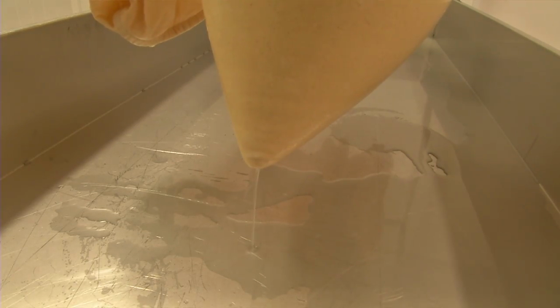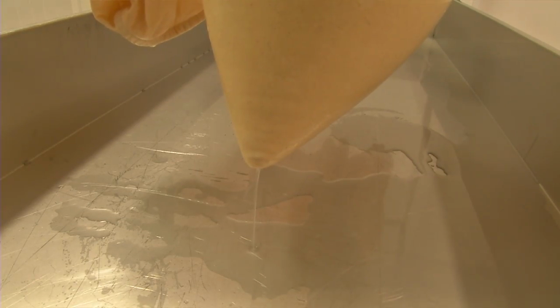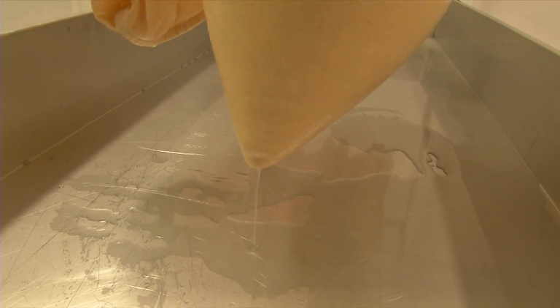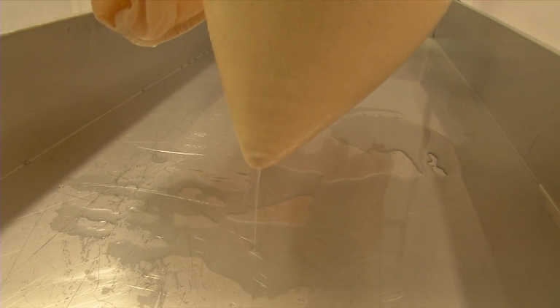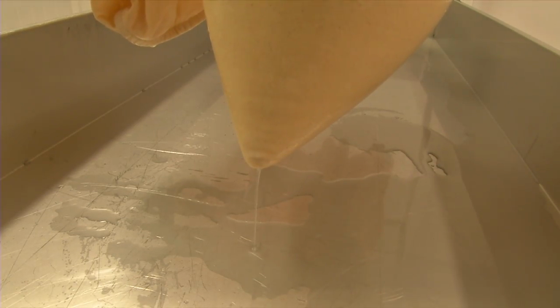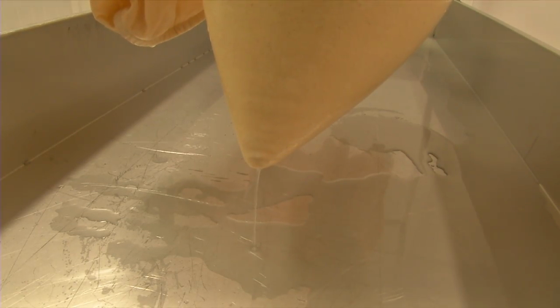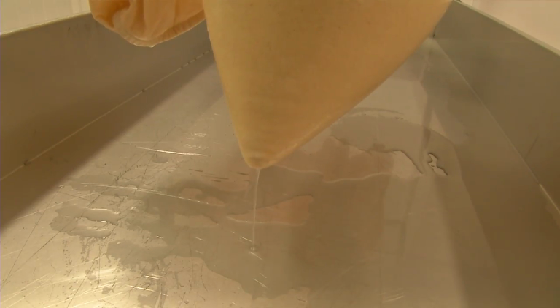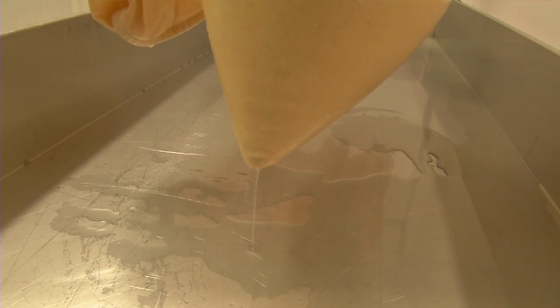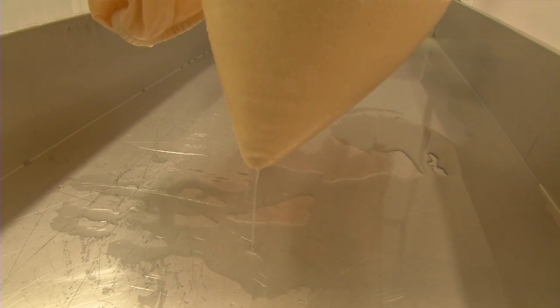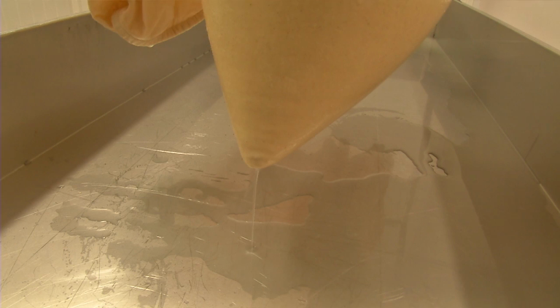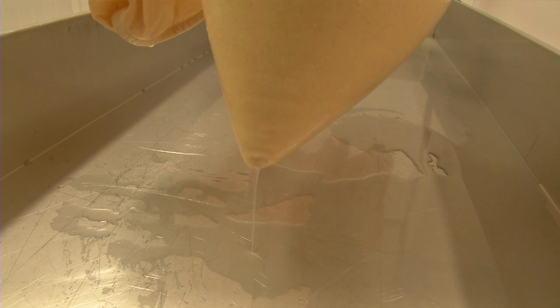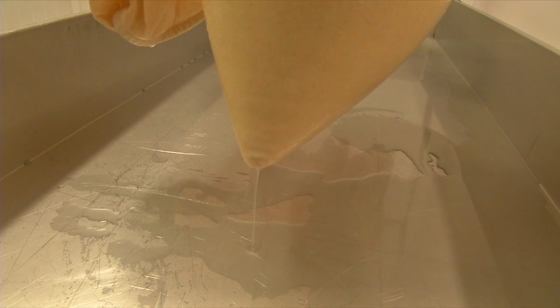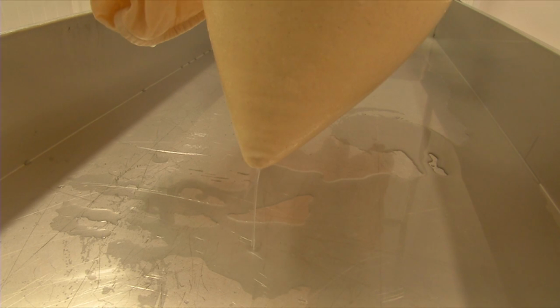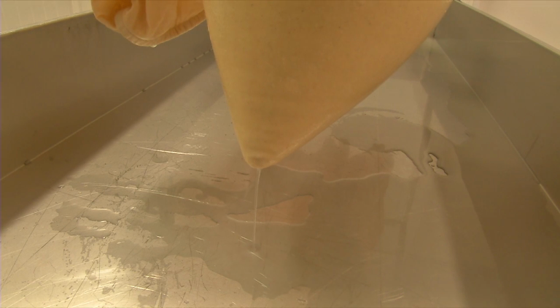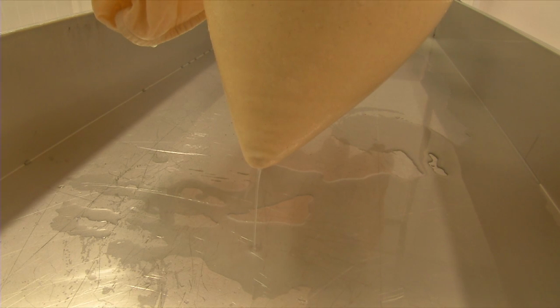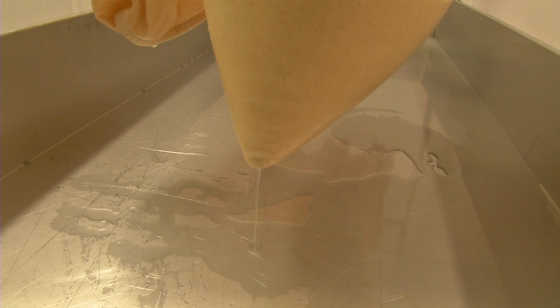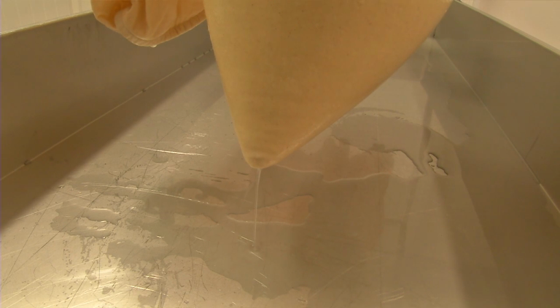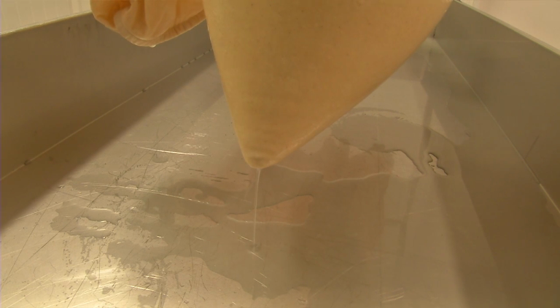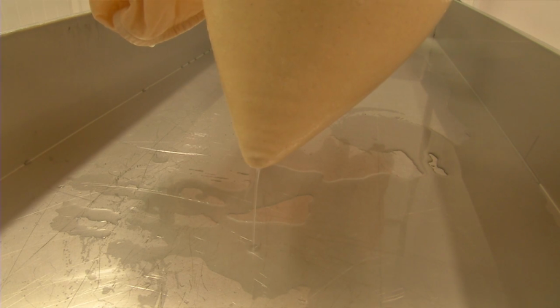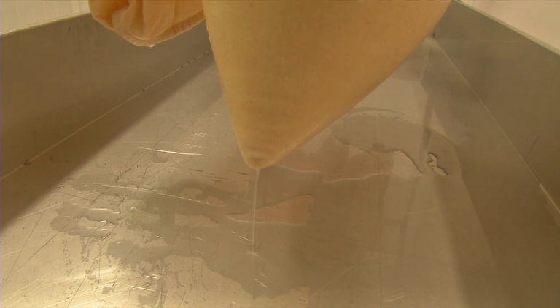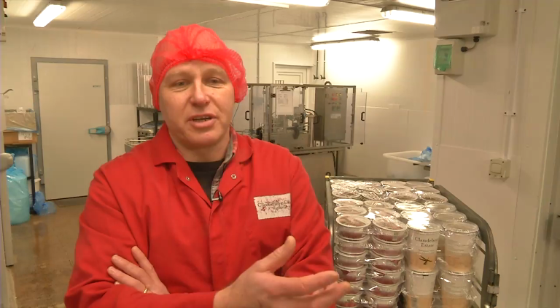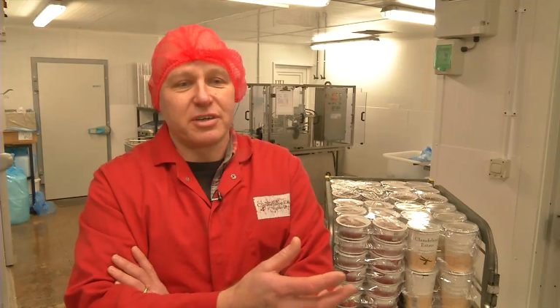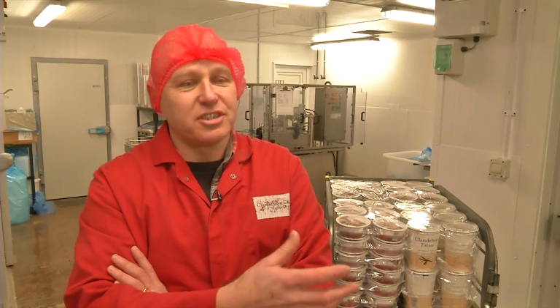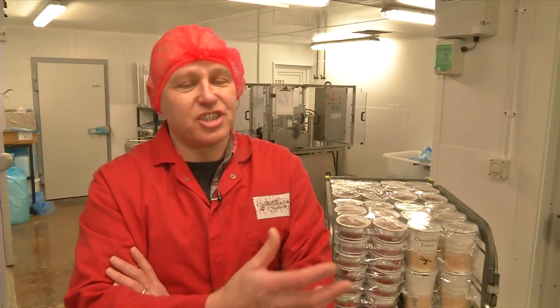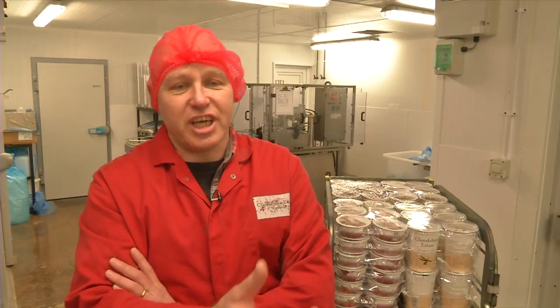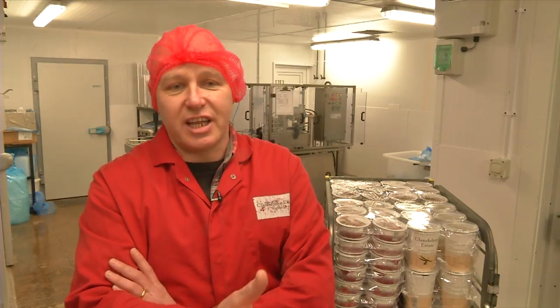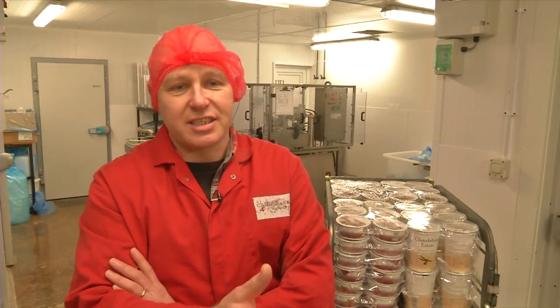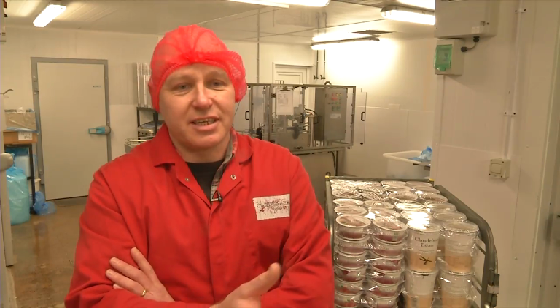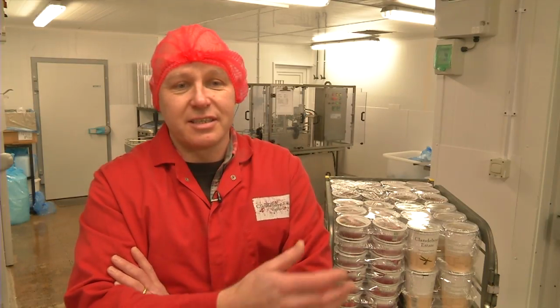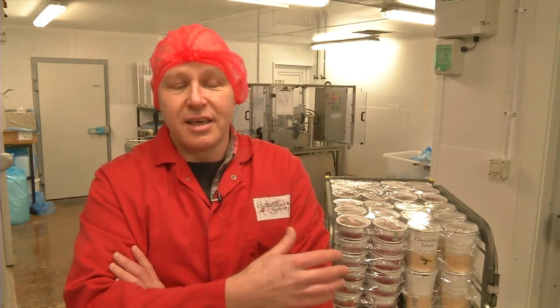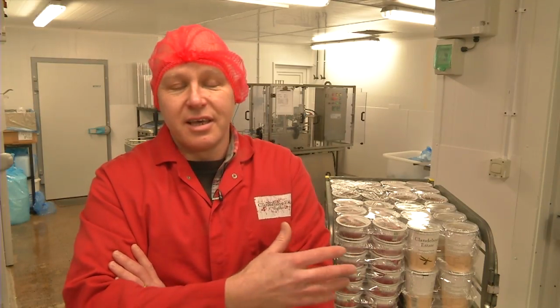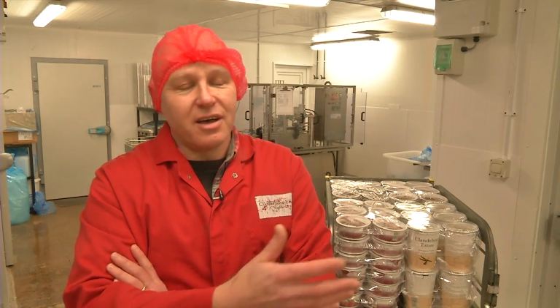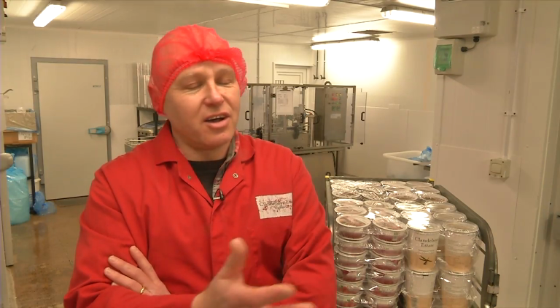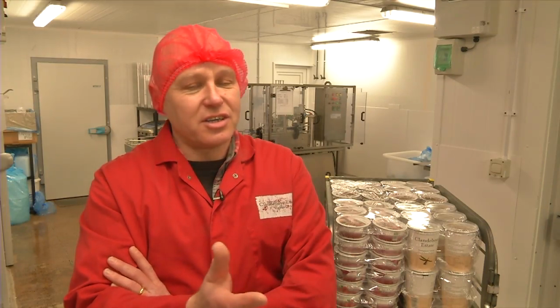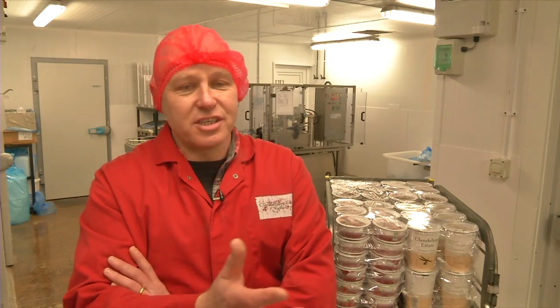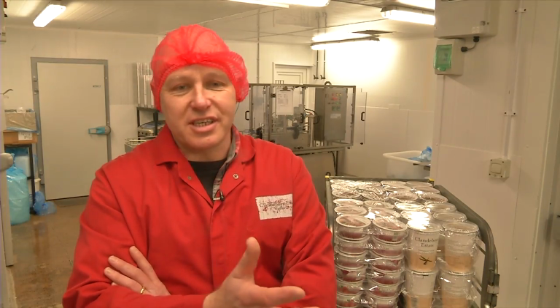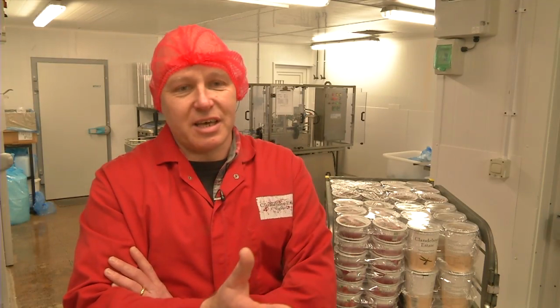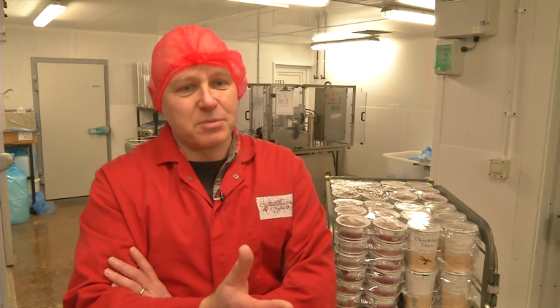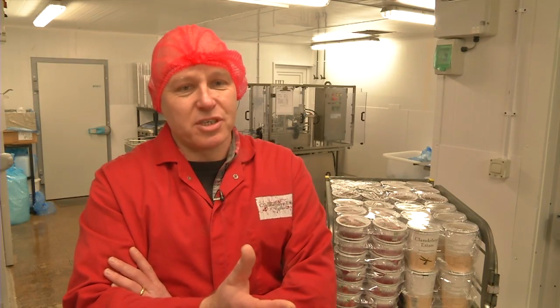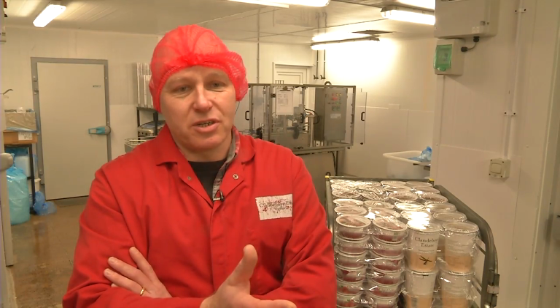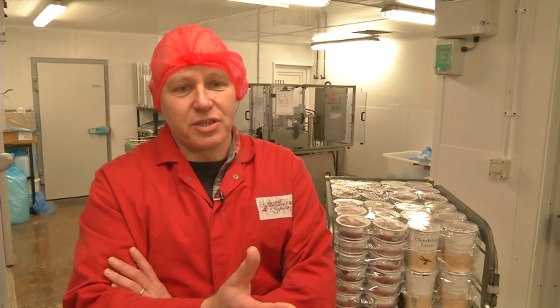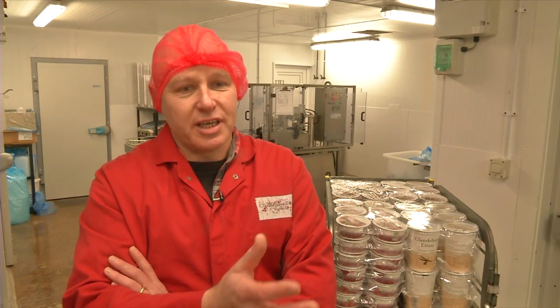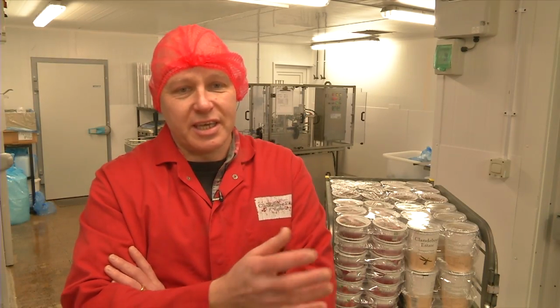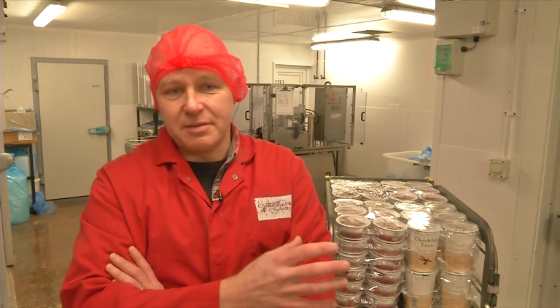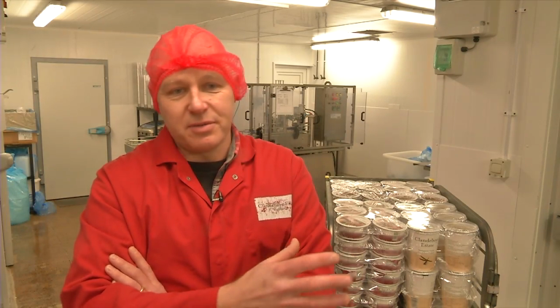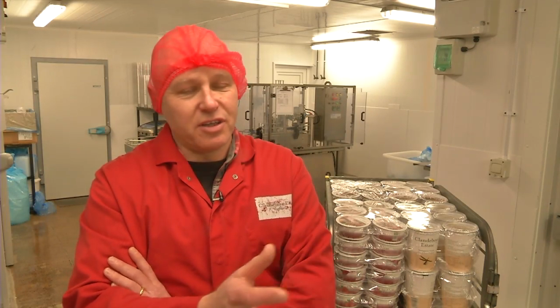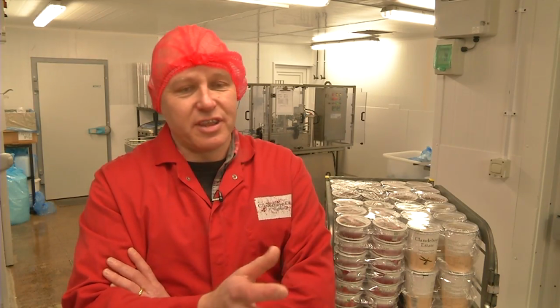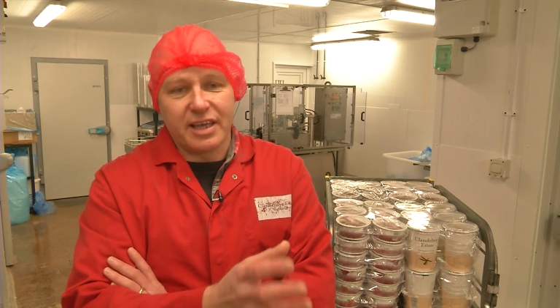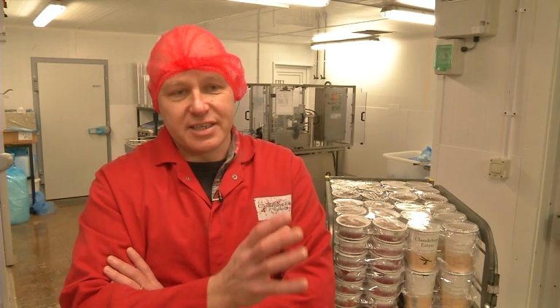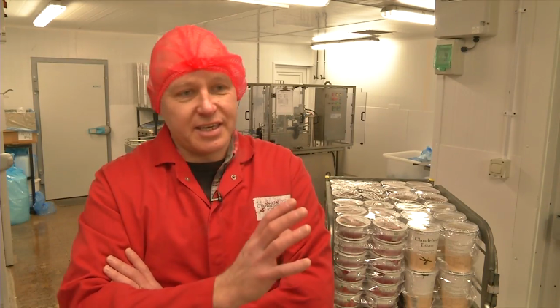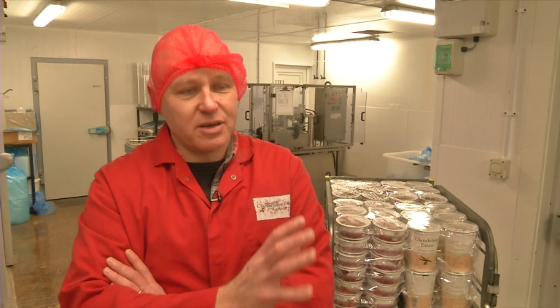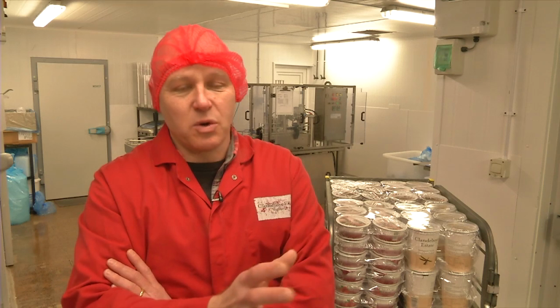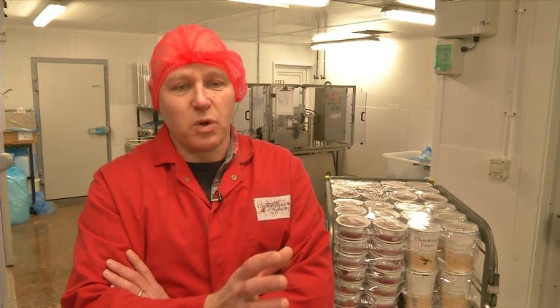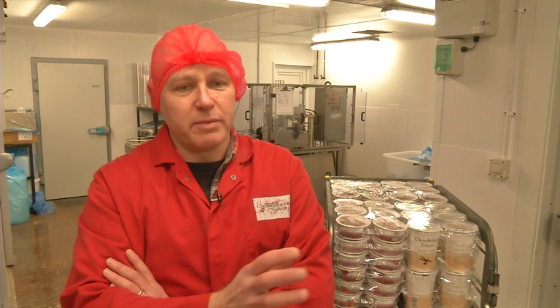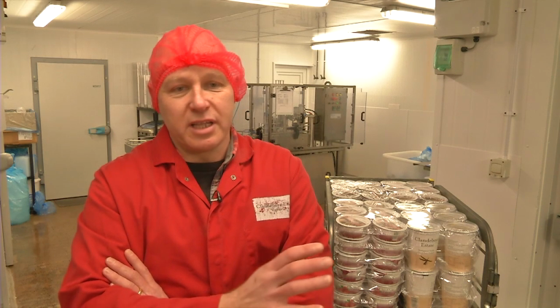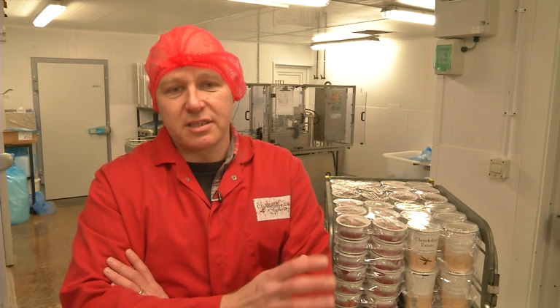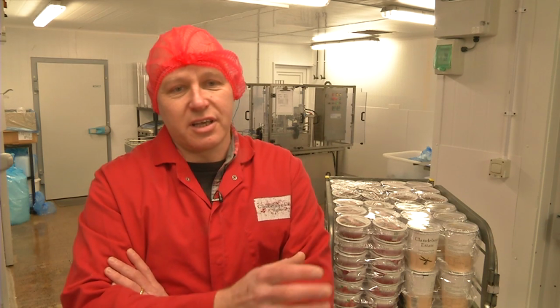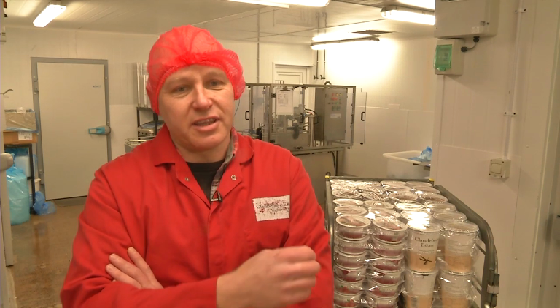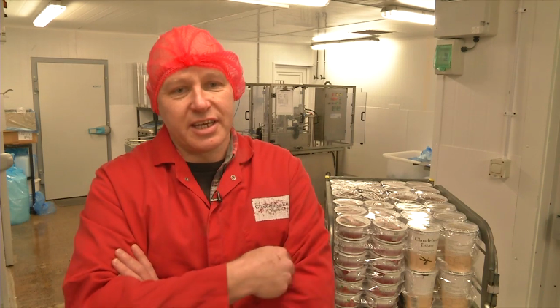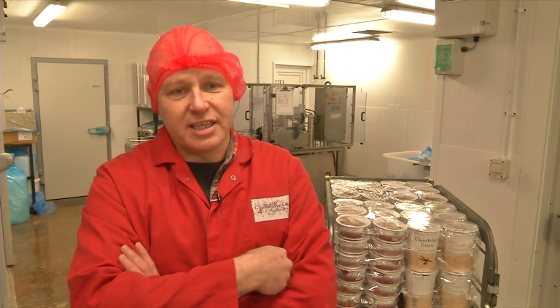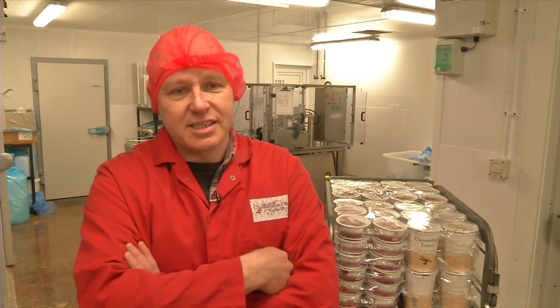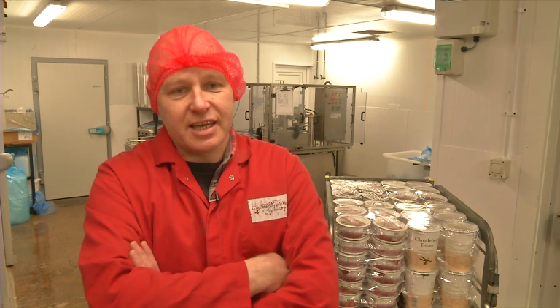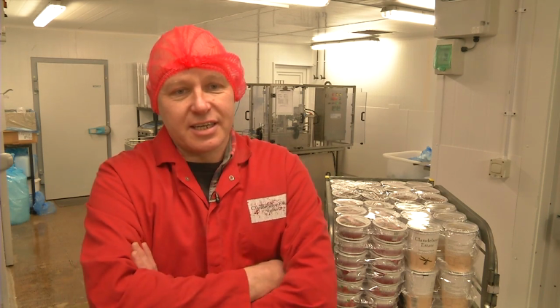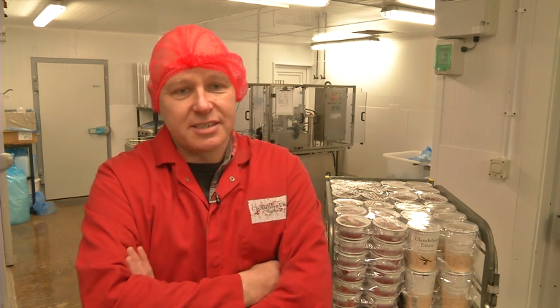Lots of companies thicken with creams, milk powders, gelatin — ours is absolutely authentic, whole milk, nothing else added.